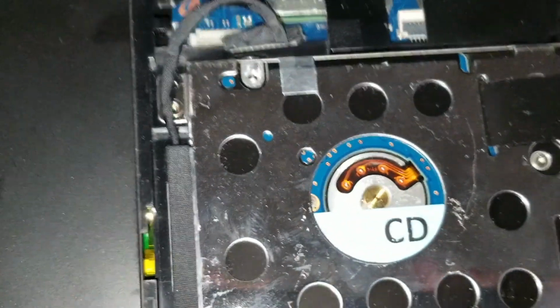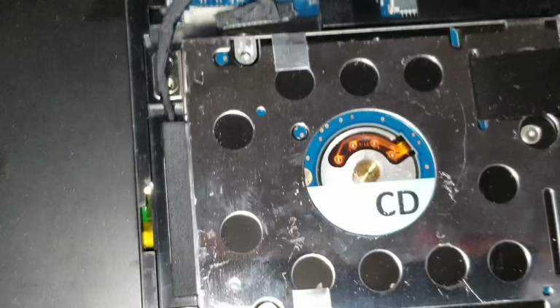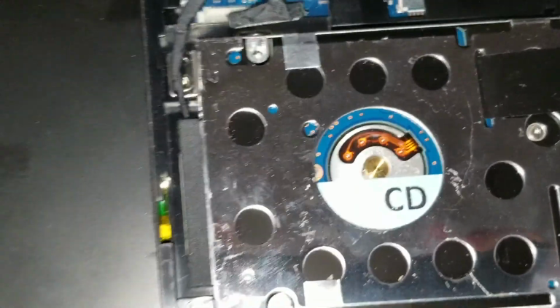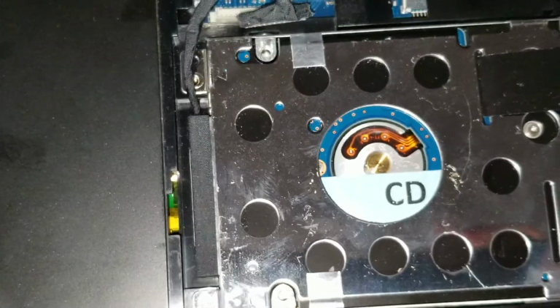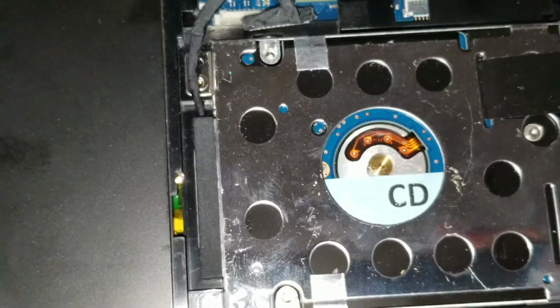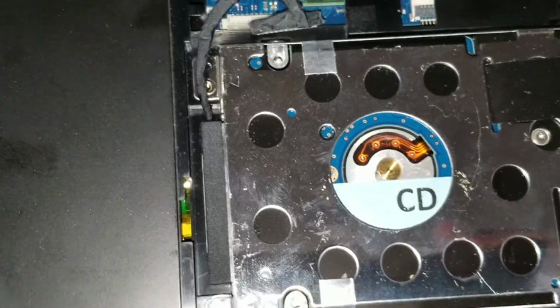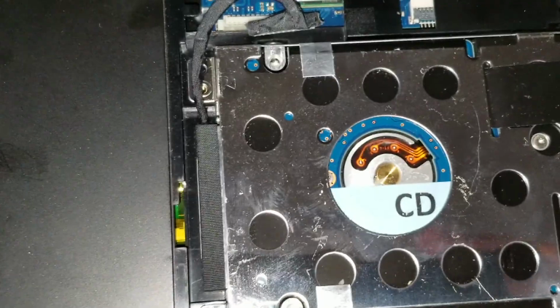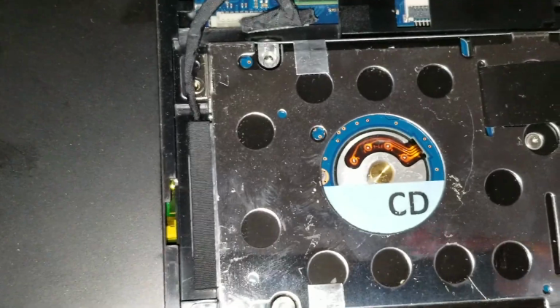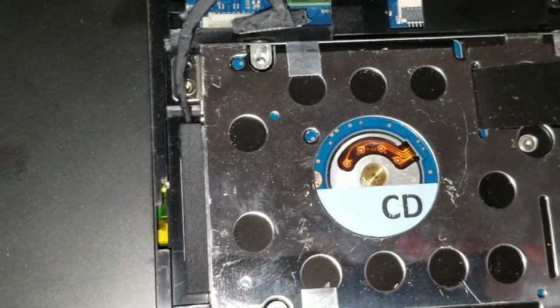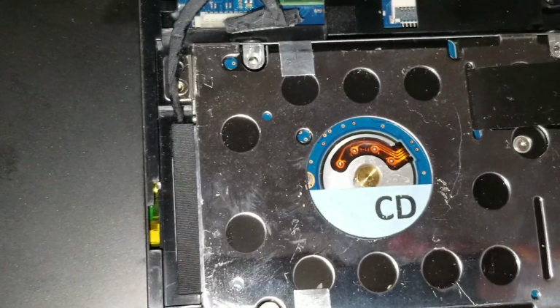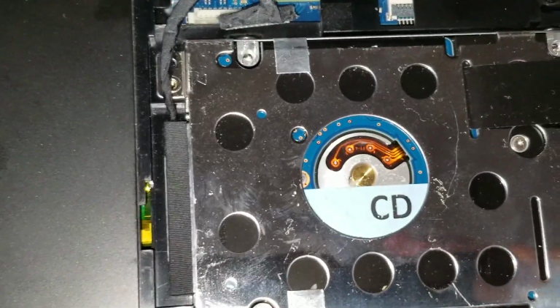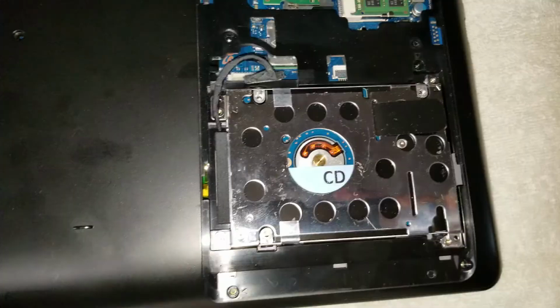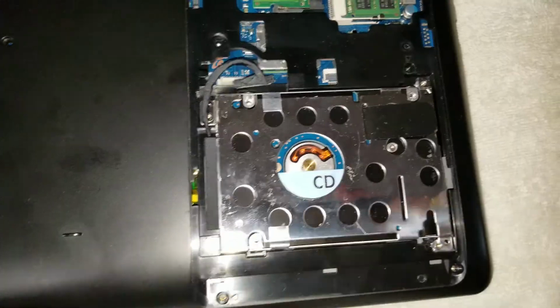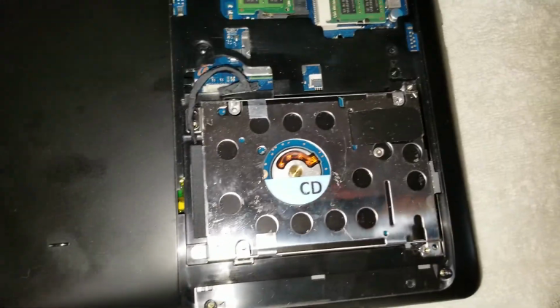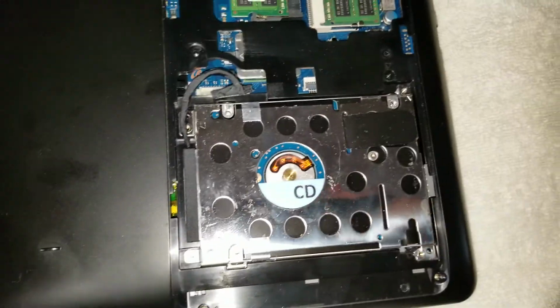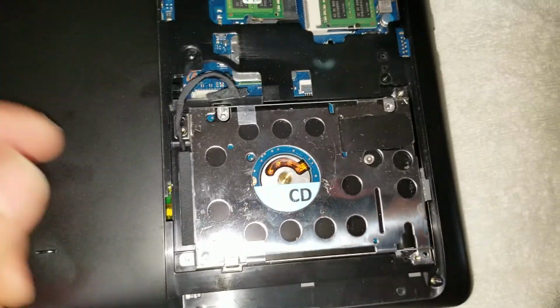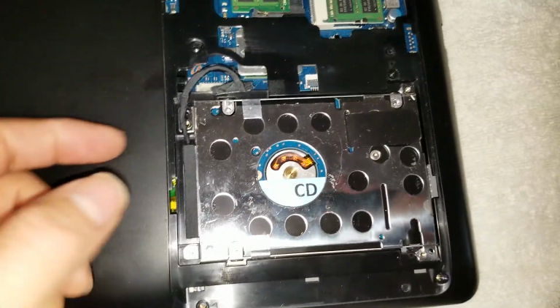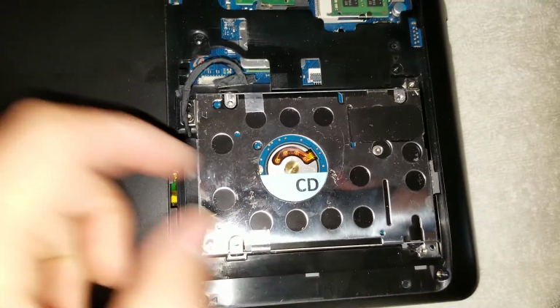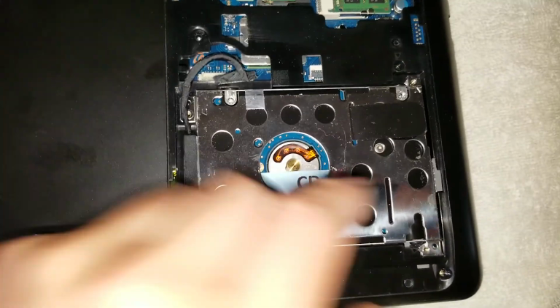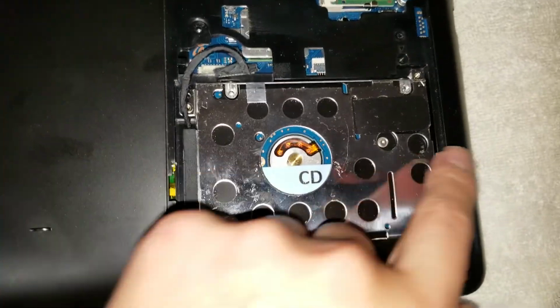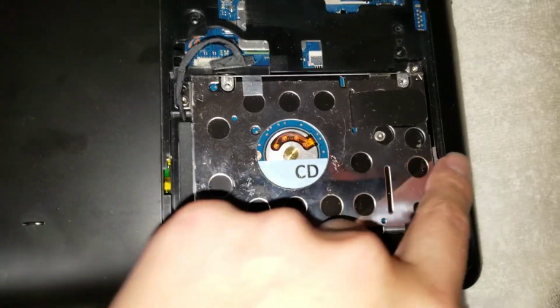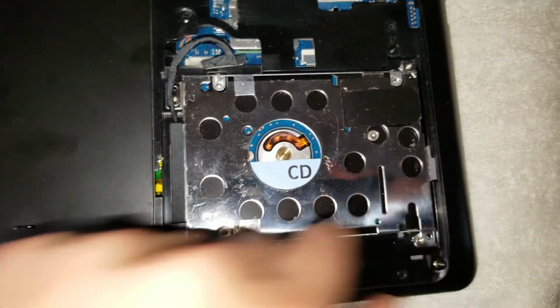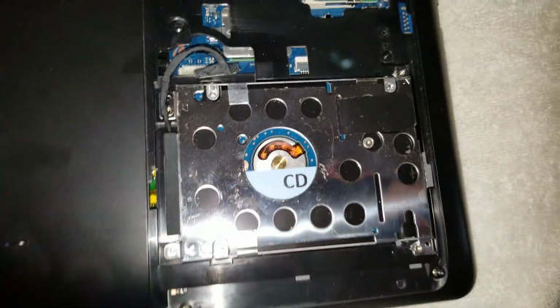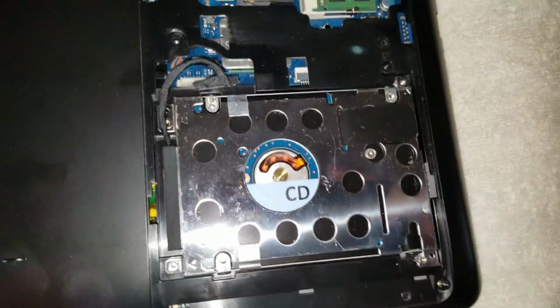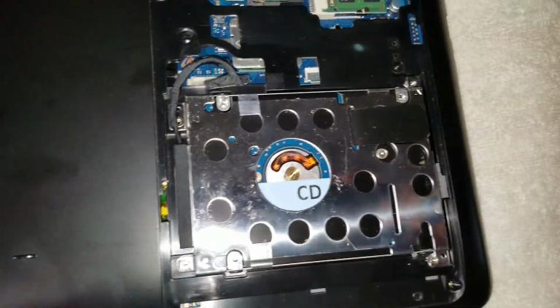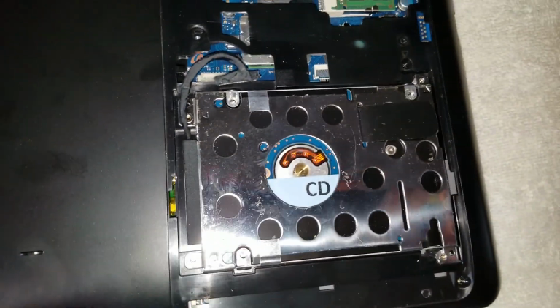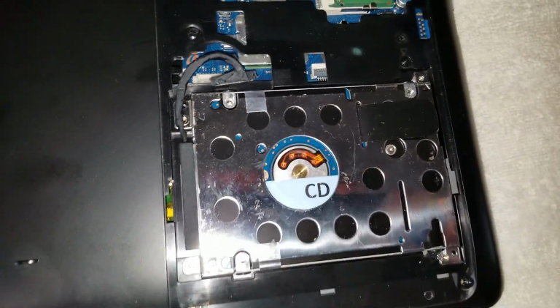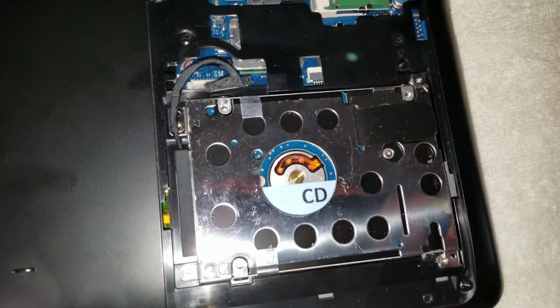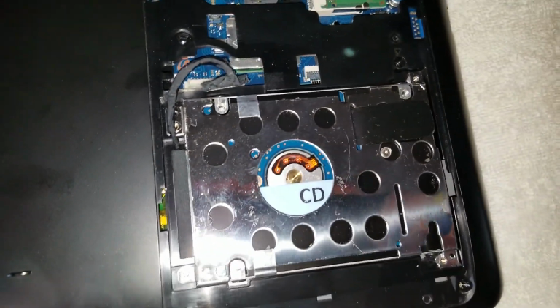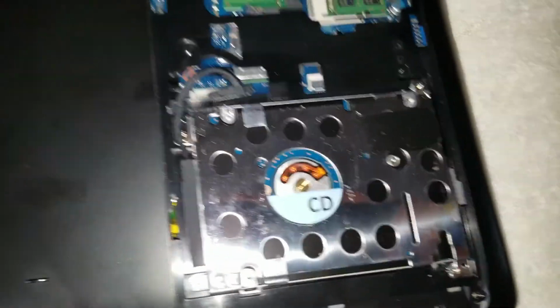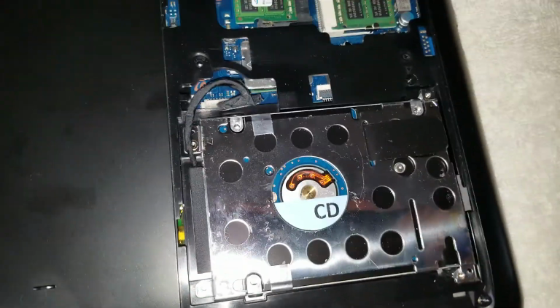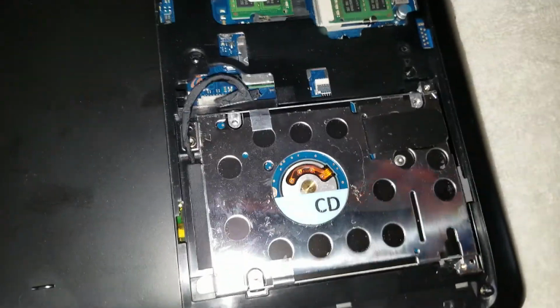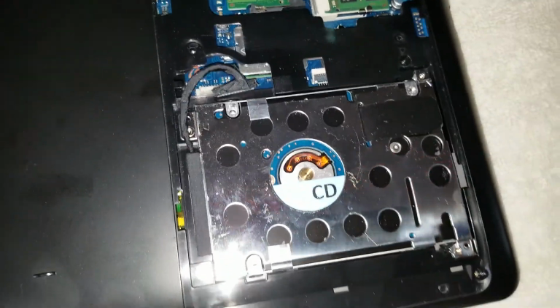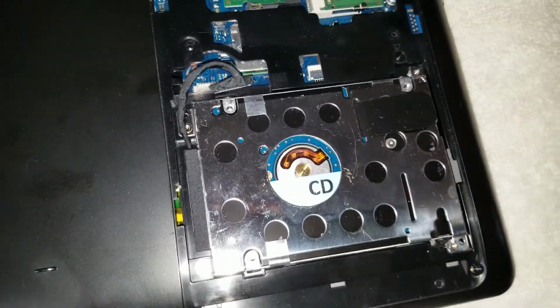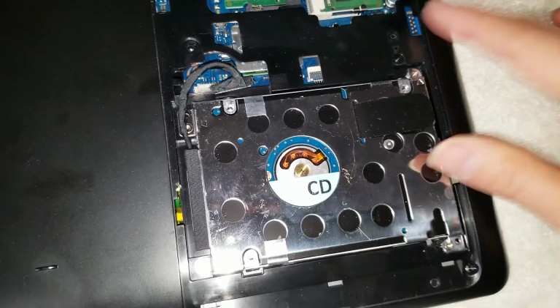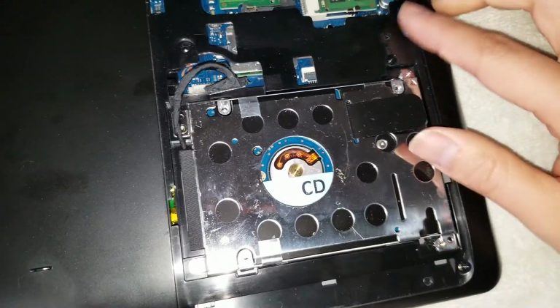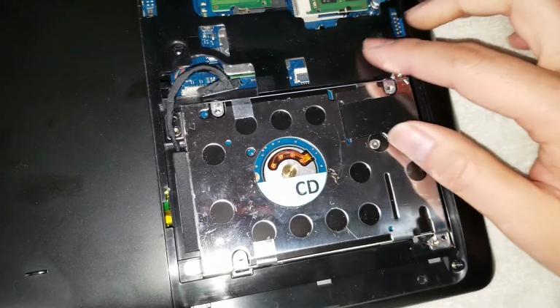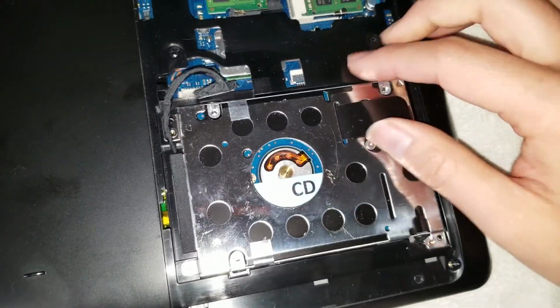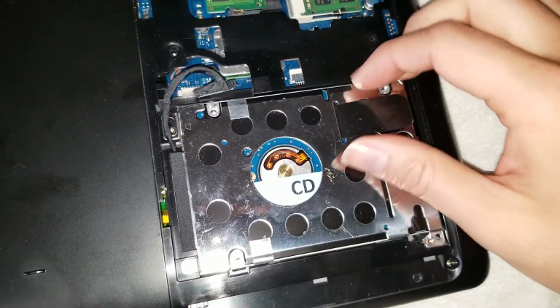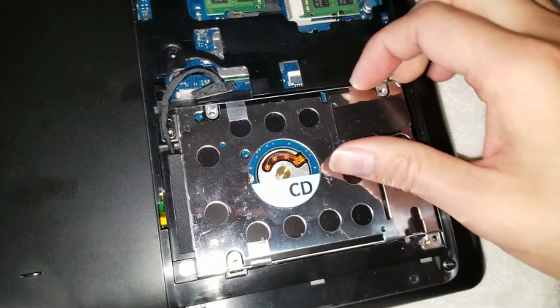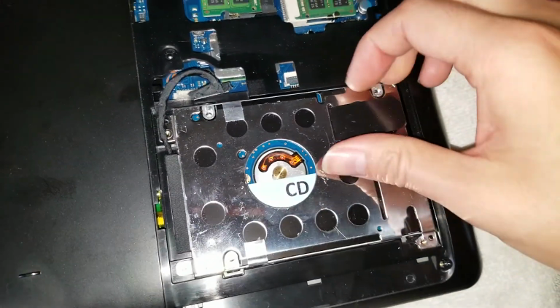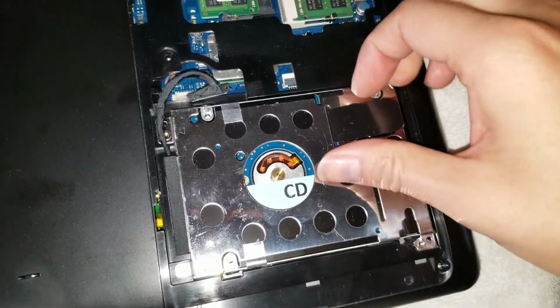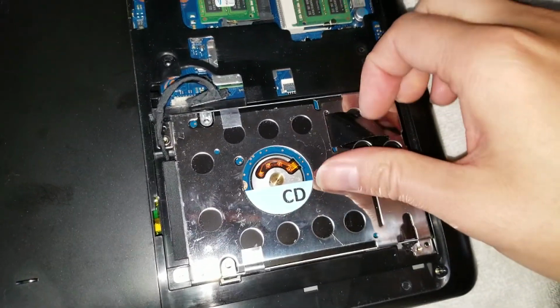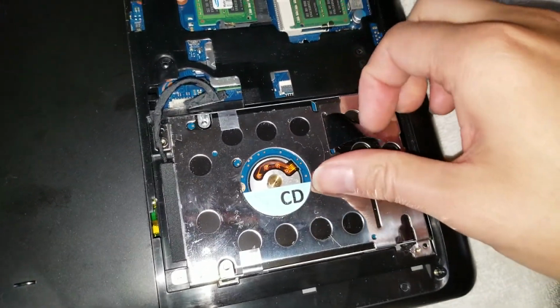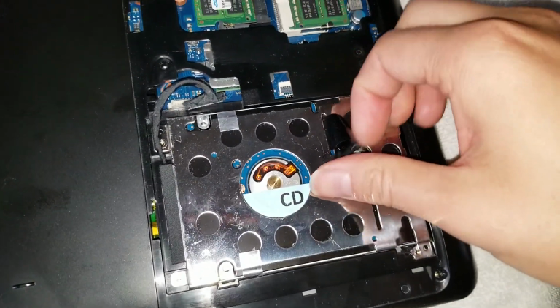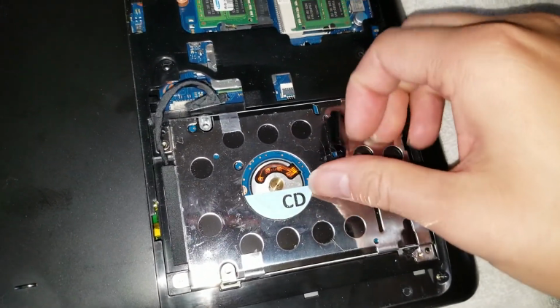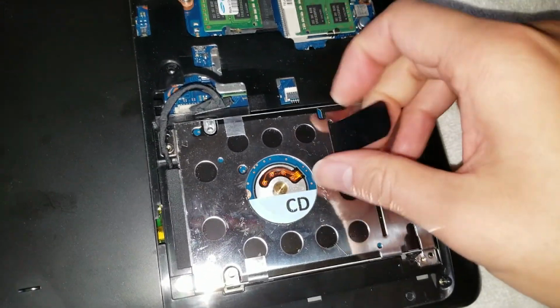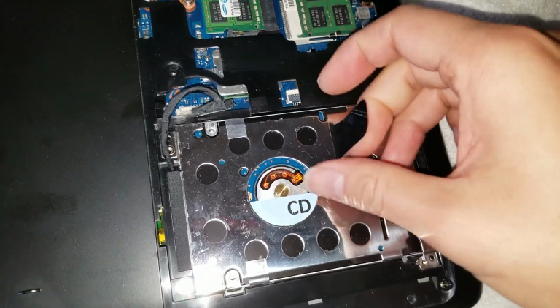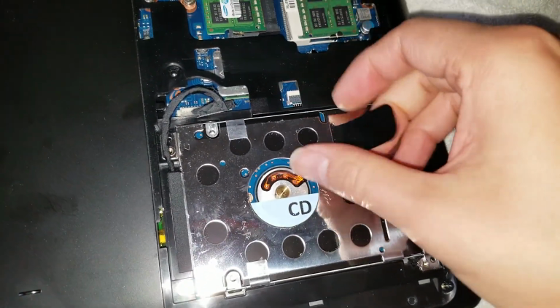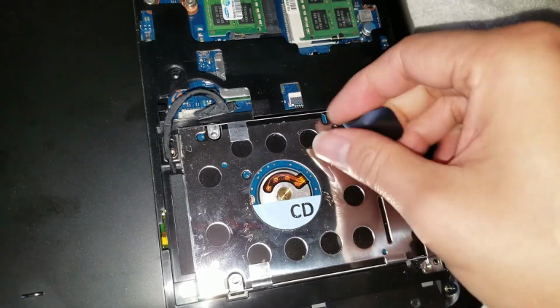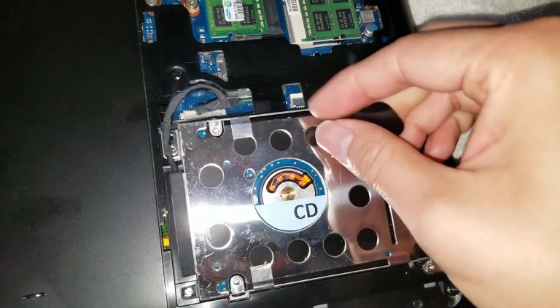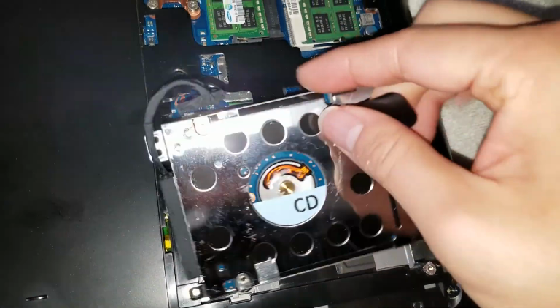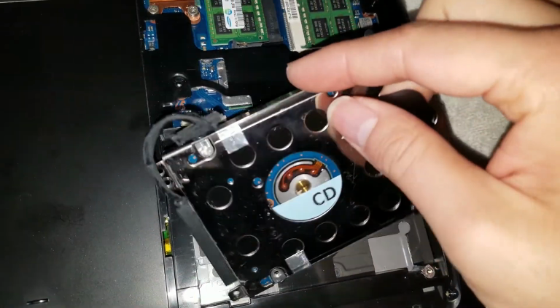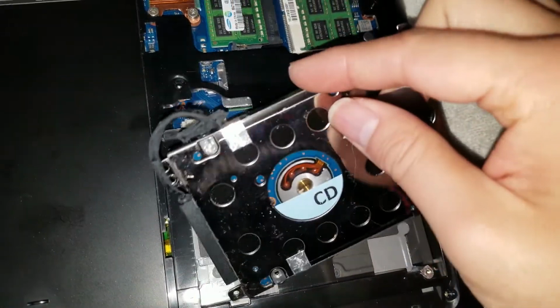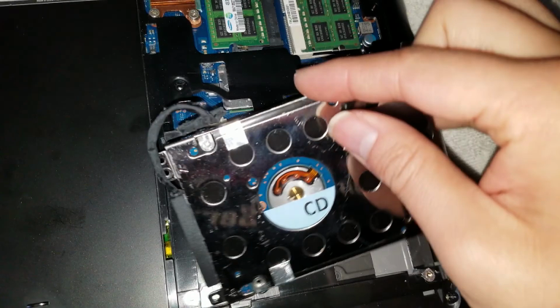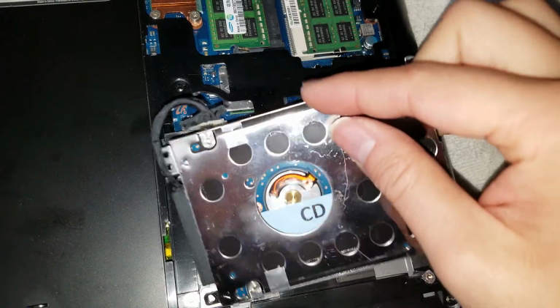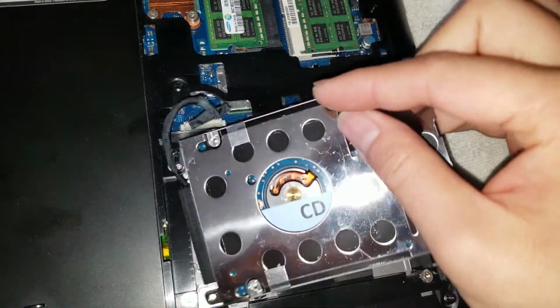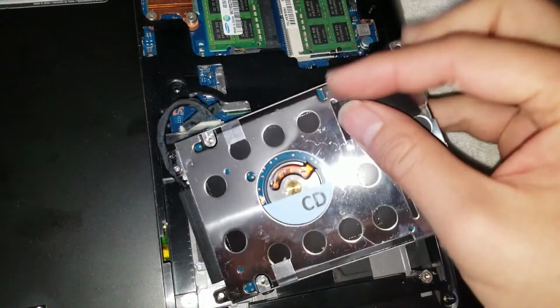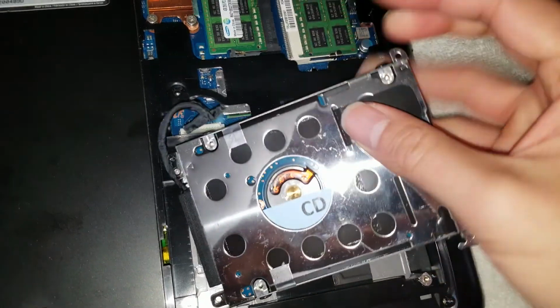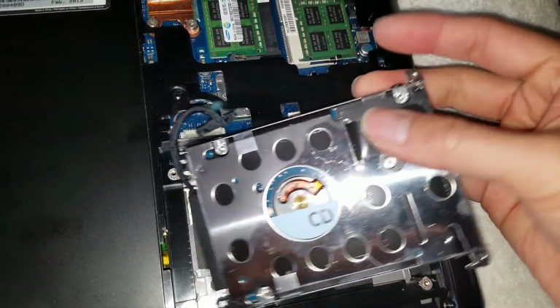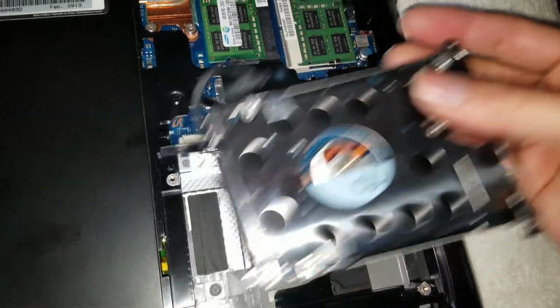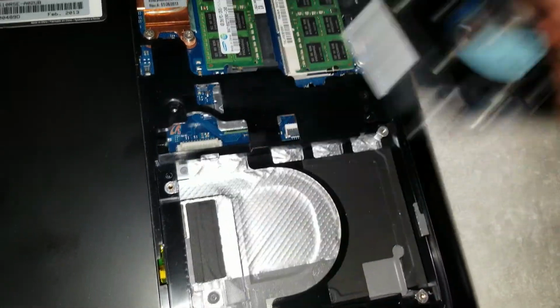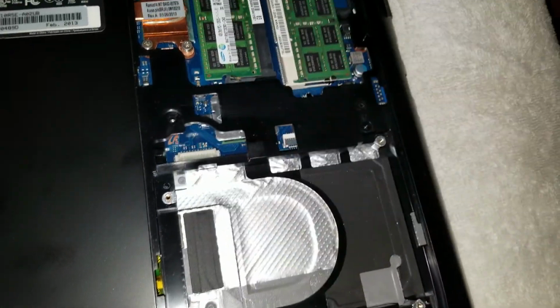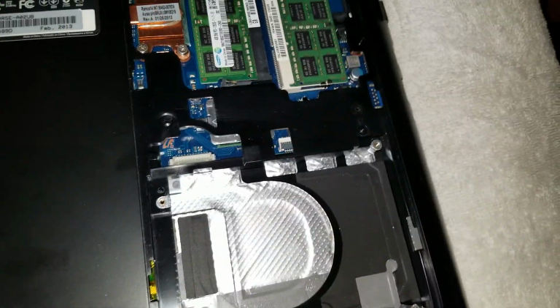Once you have the screws out and the connector removed, you can take the hard drive out. There's a little pull tab here — just lift it out.